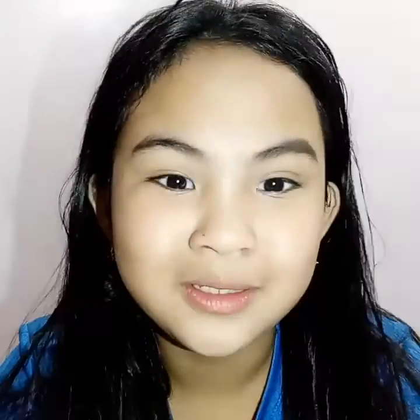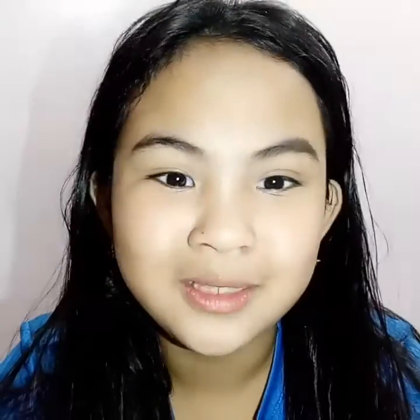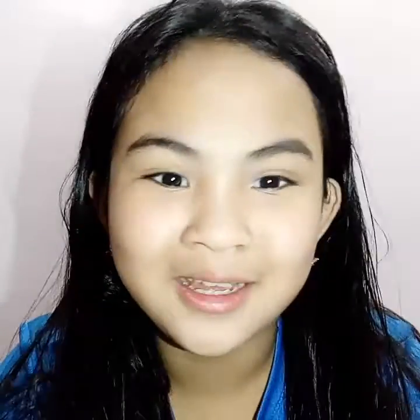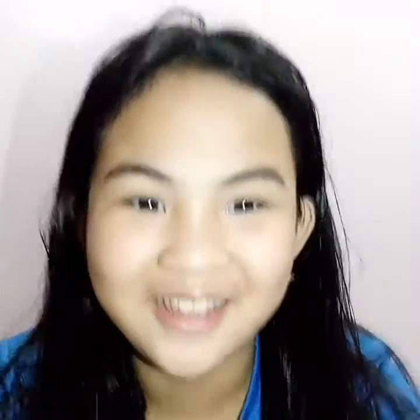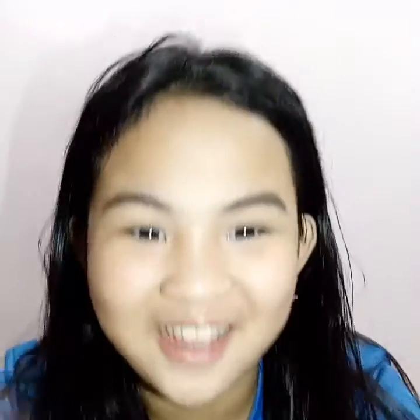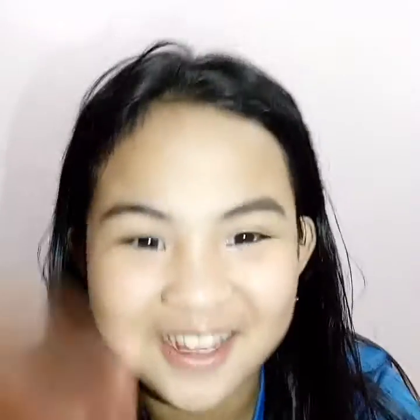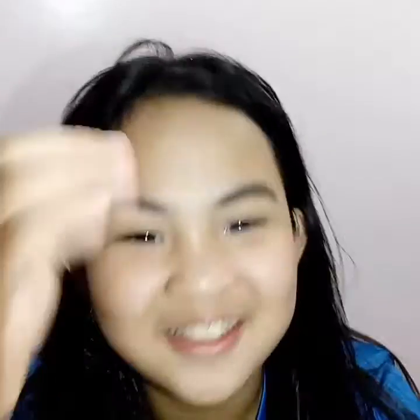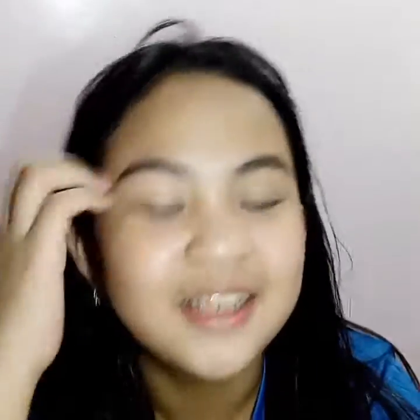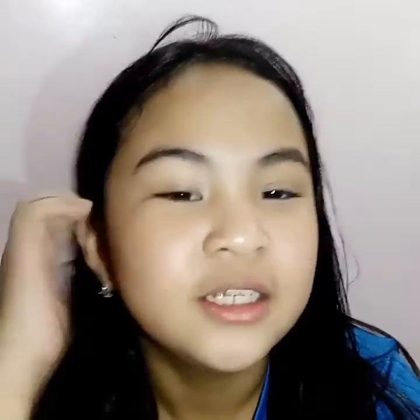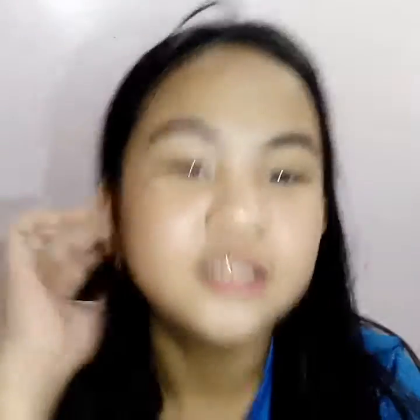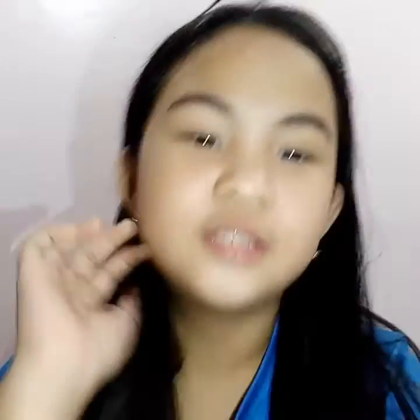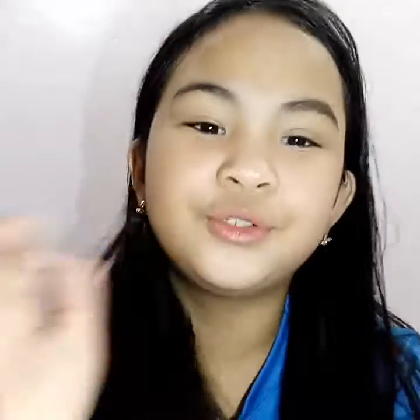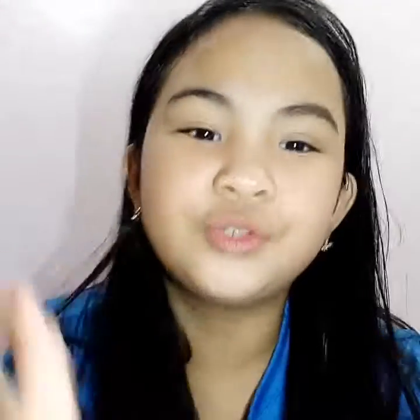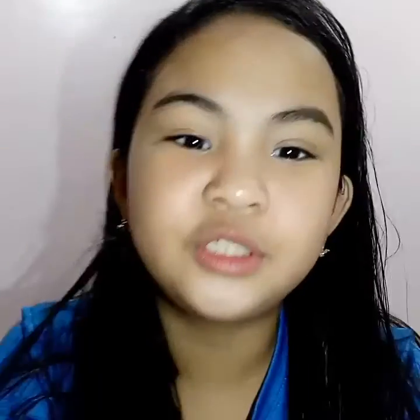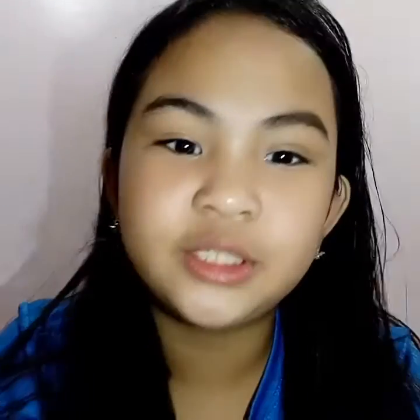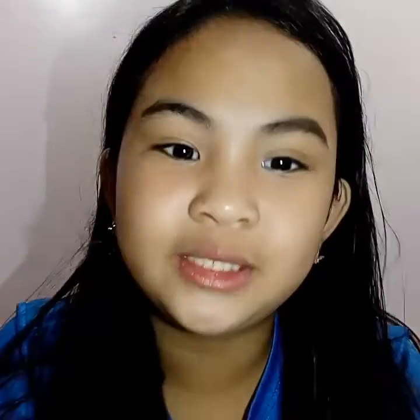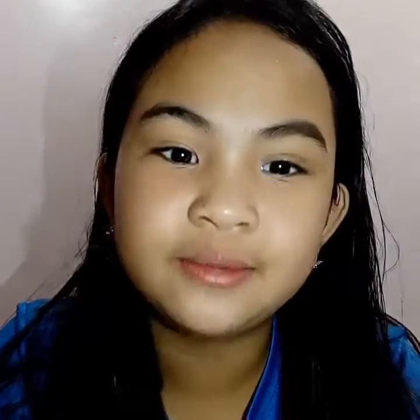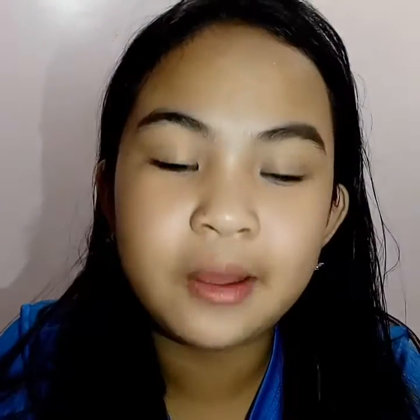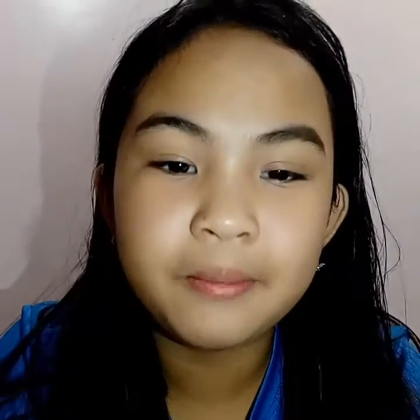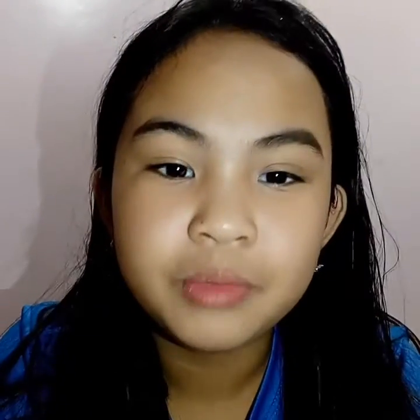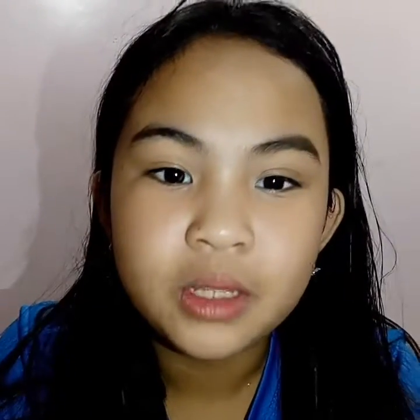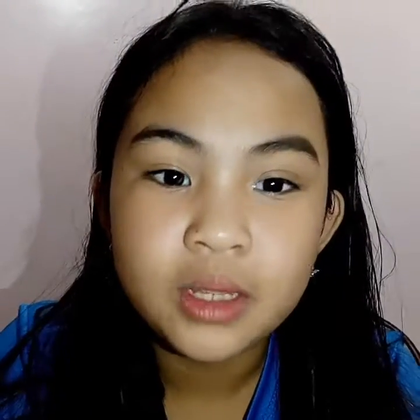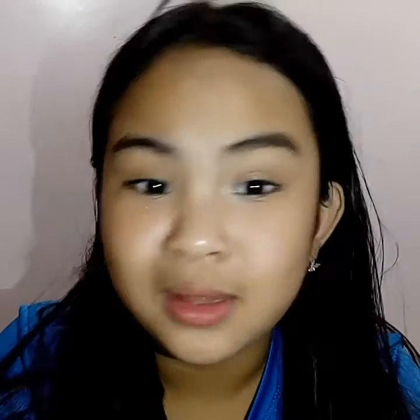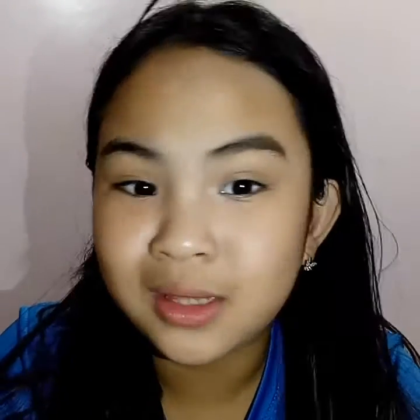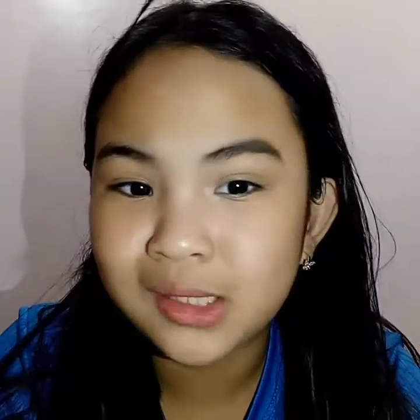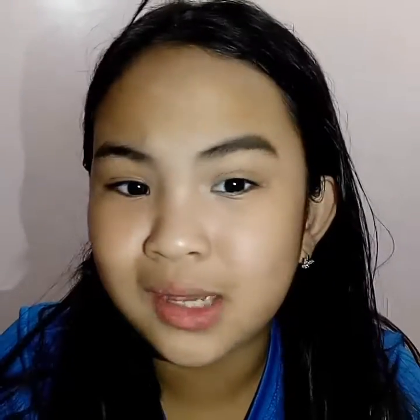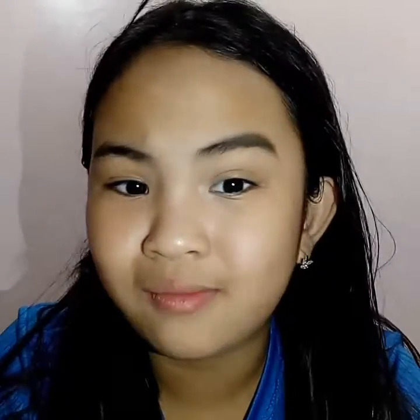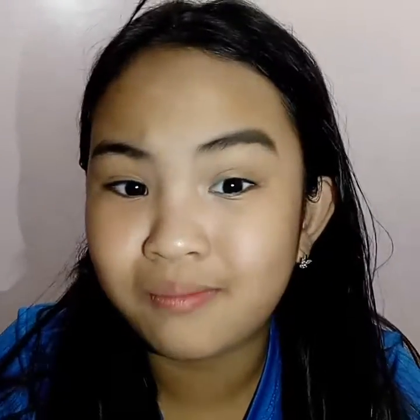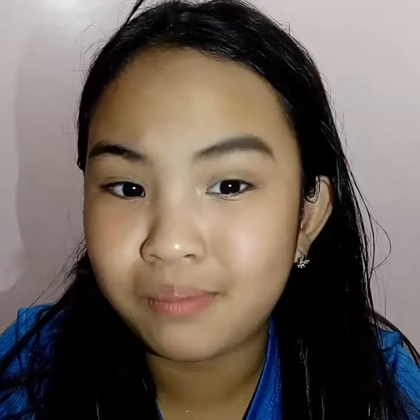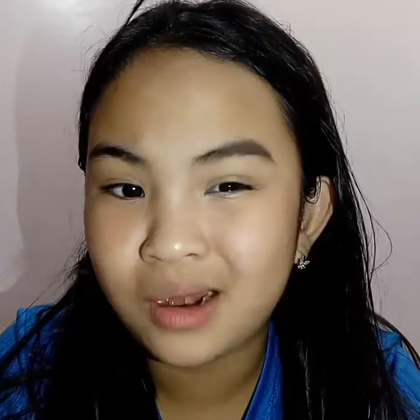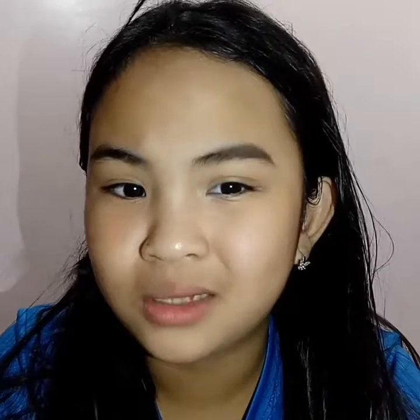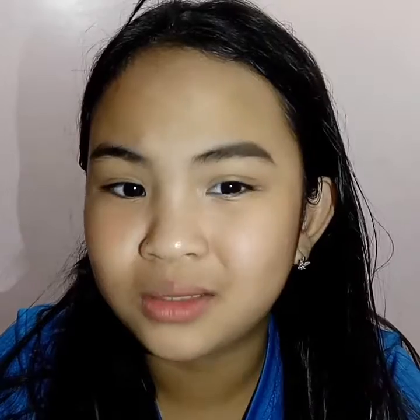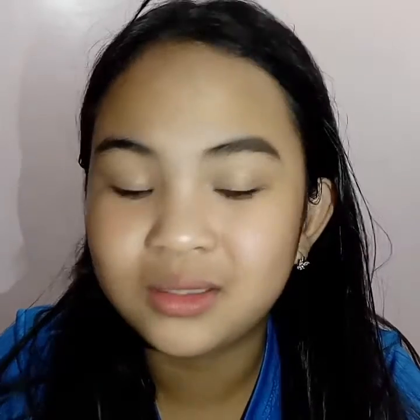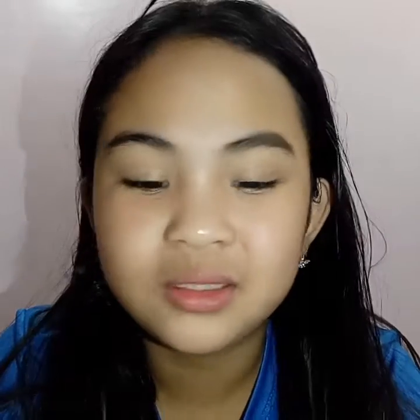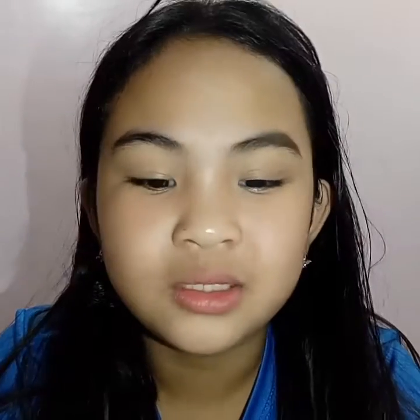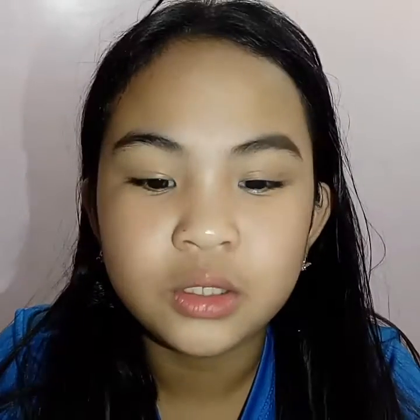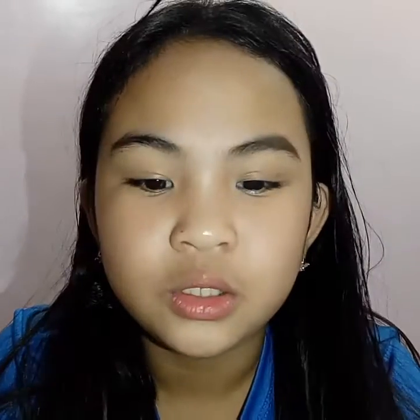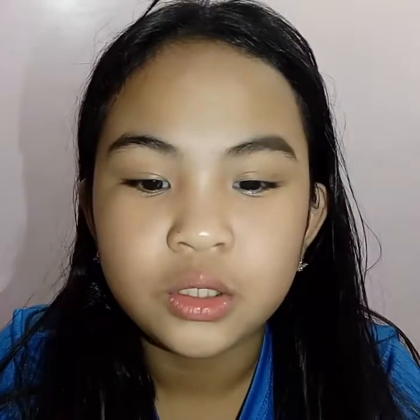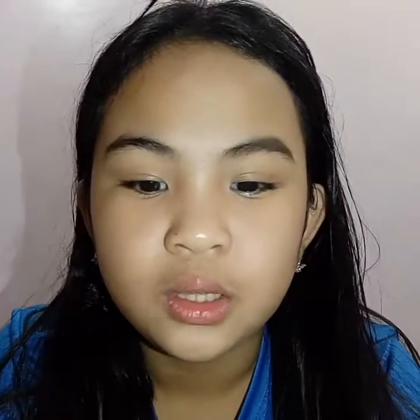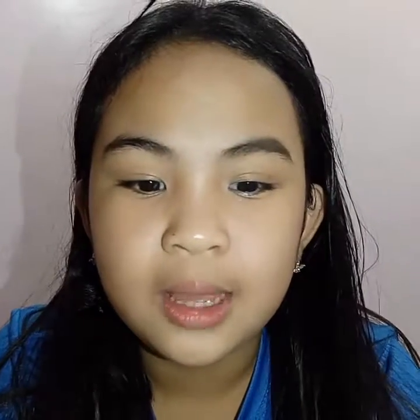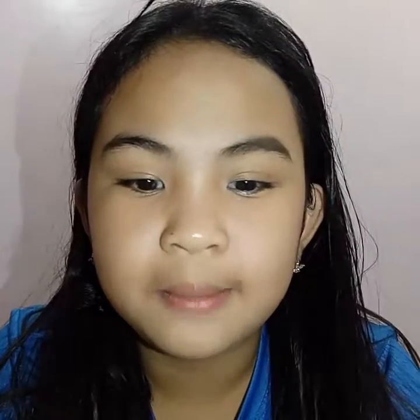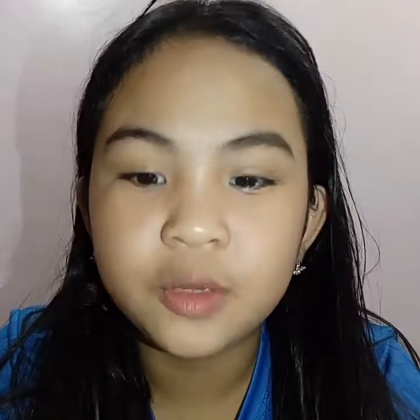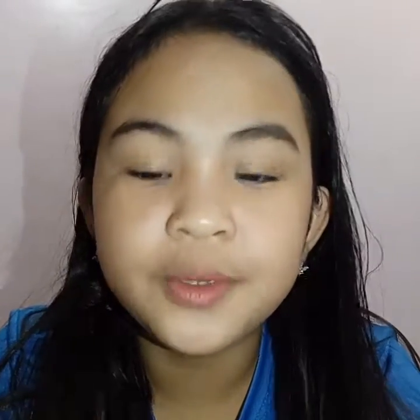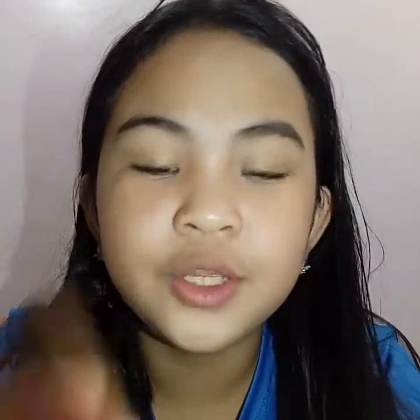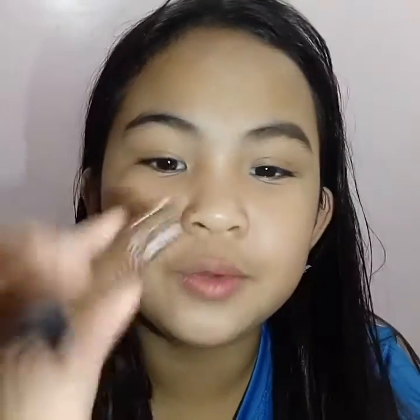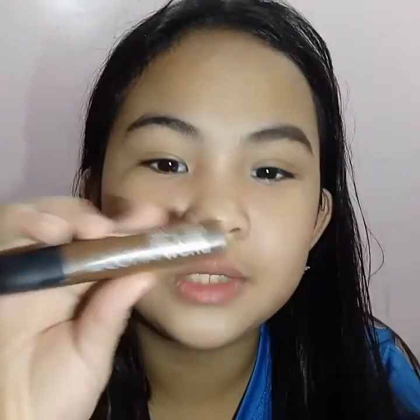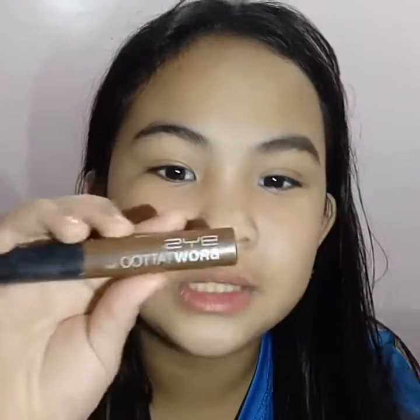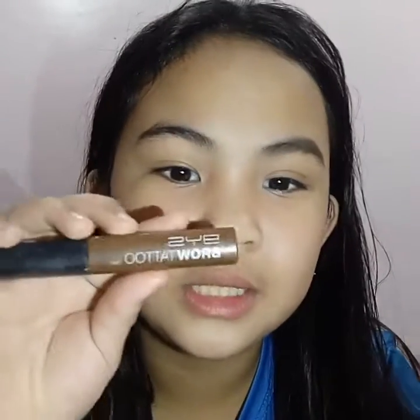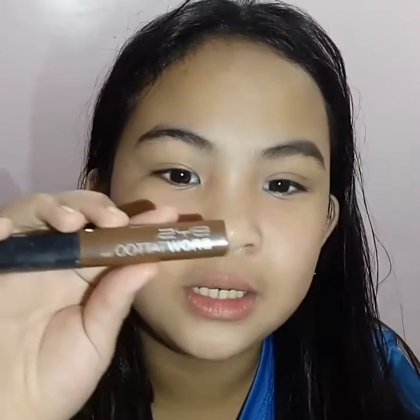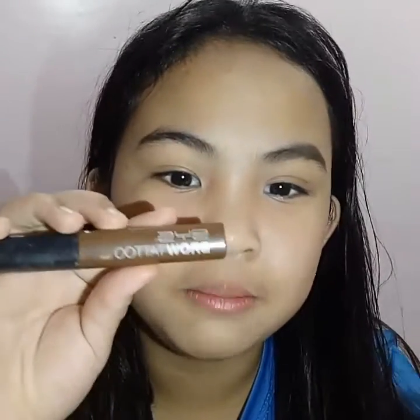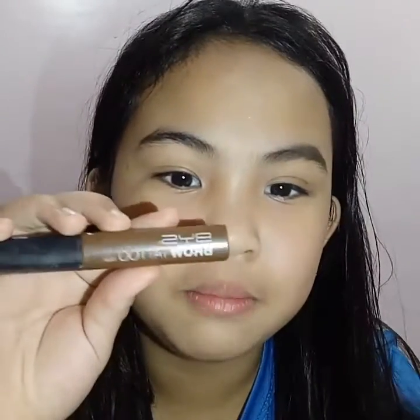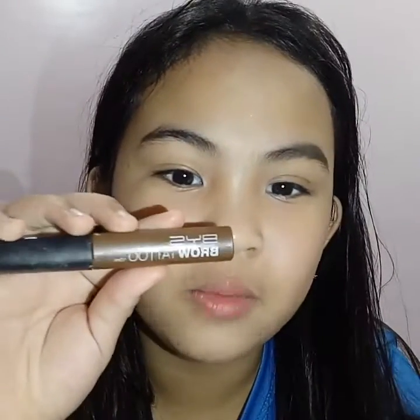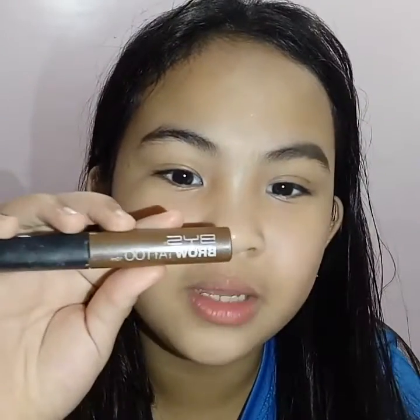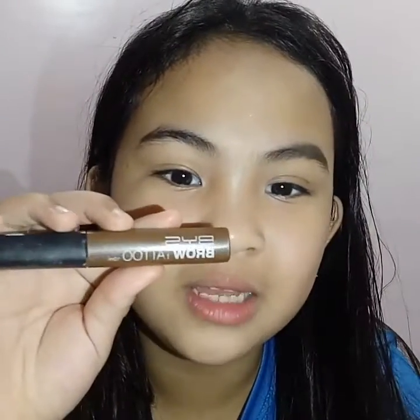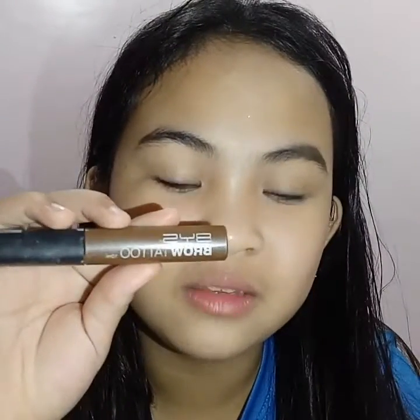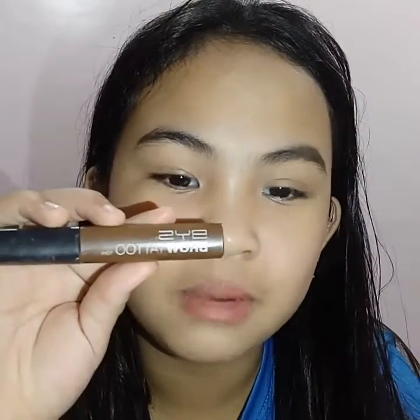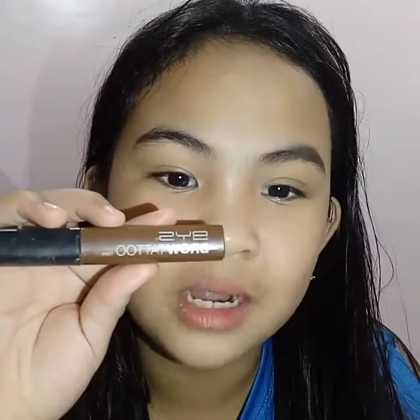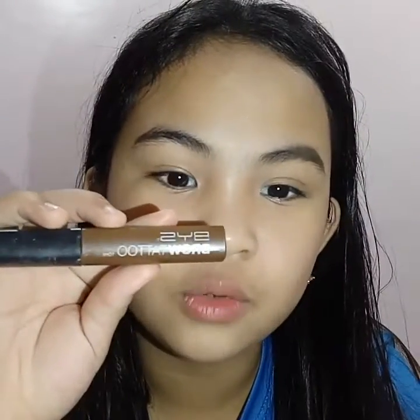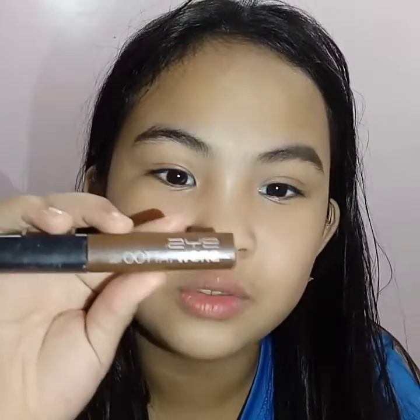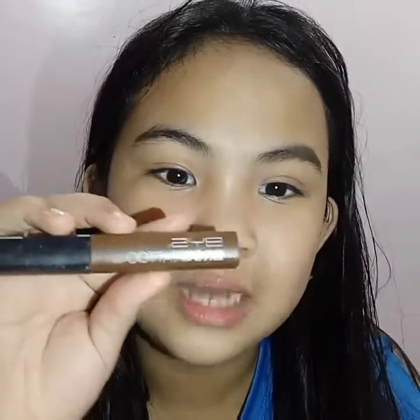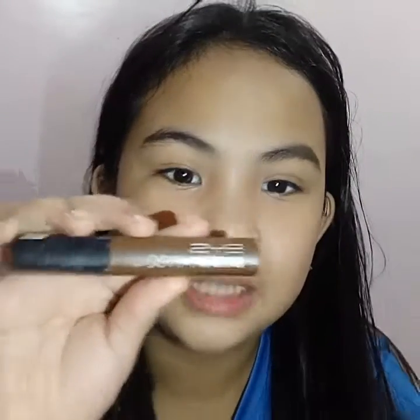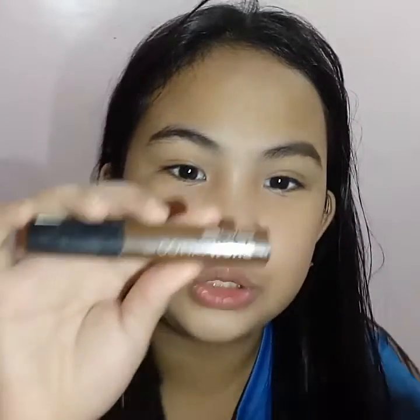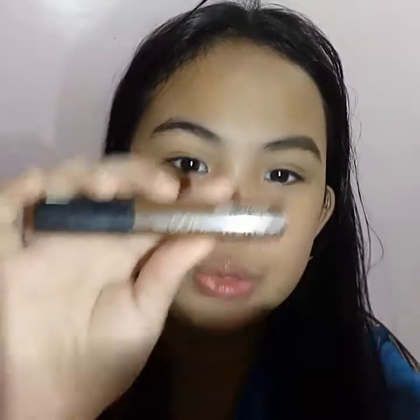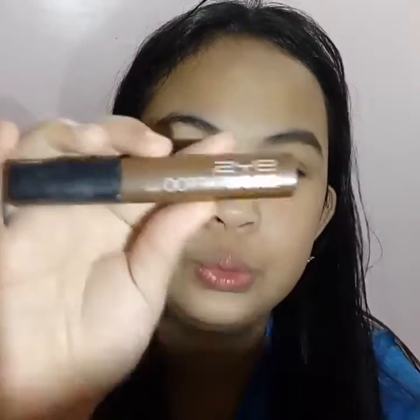Hi guys, so to achieve this kind of brows, I'm going to use the BYS brow tattoo.